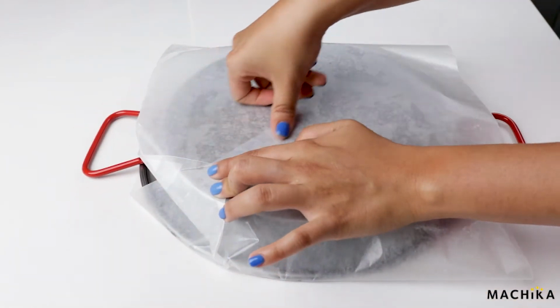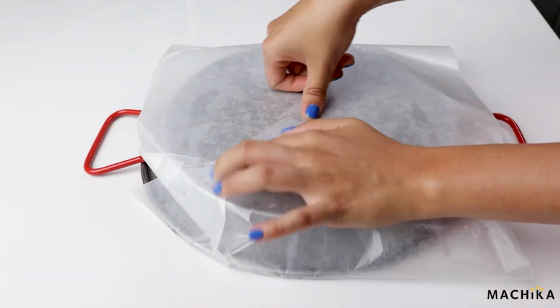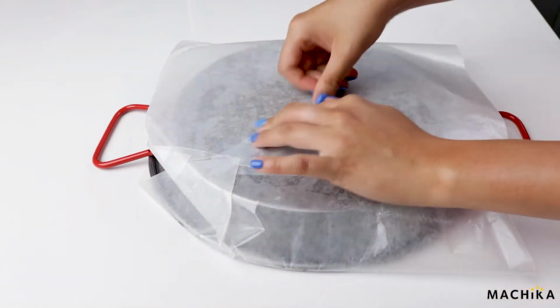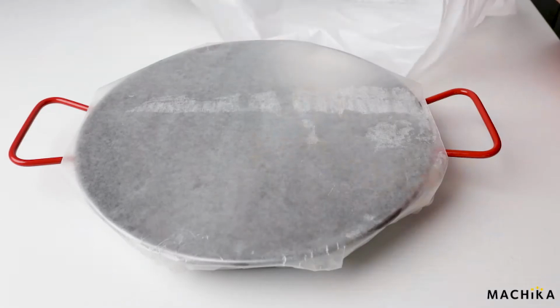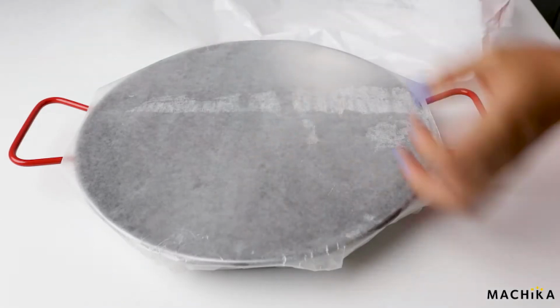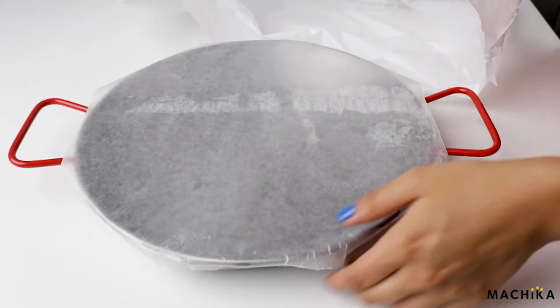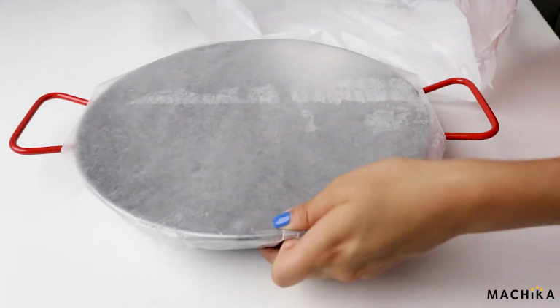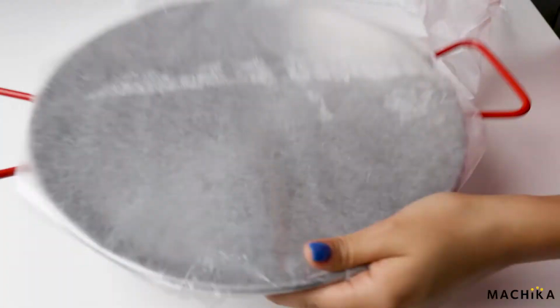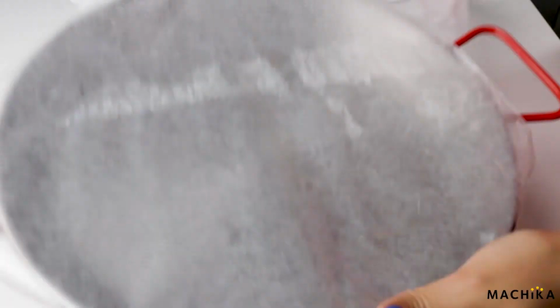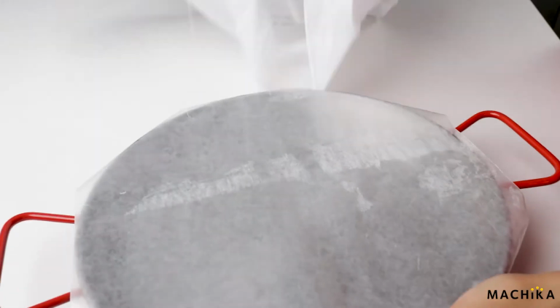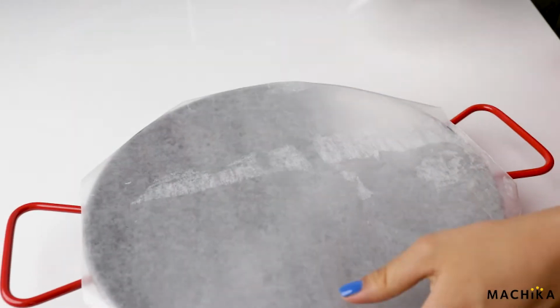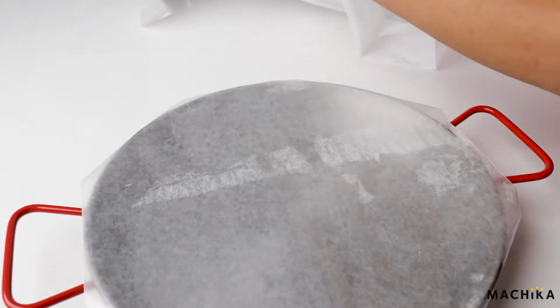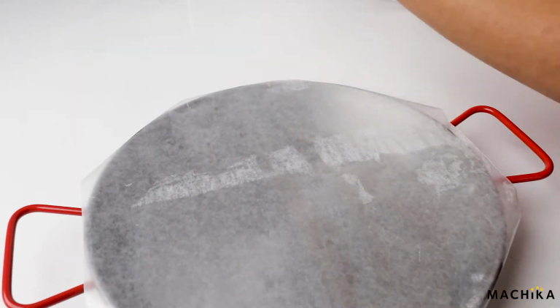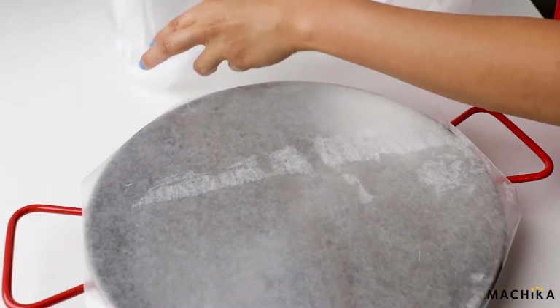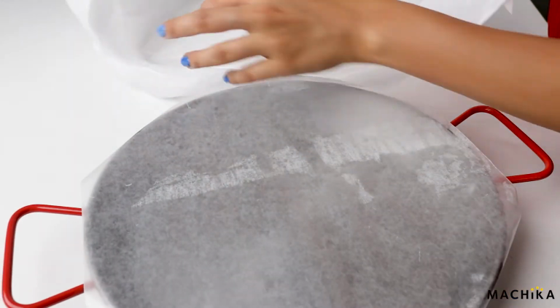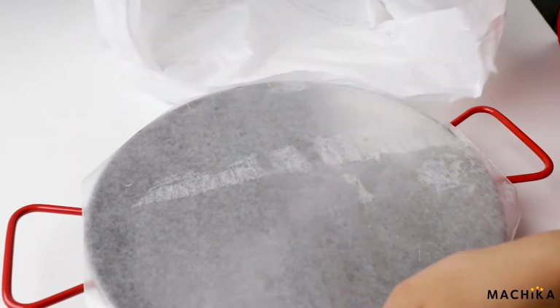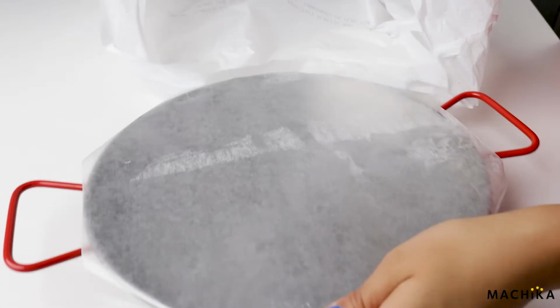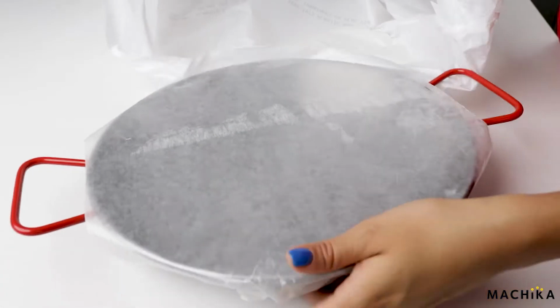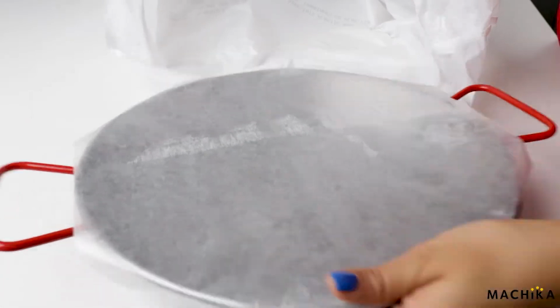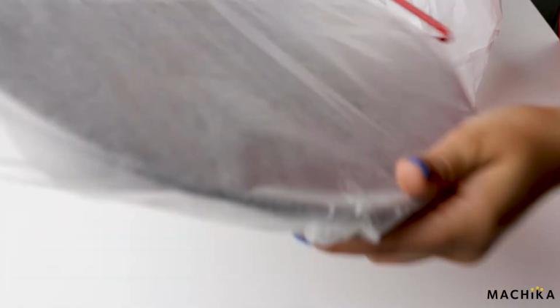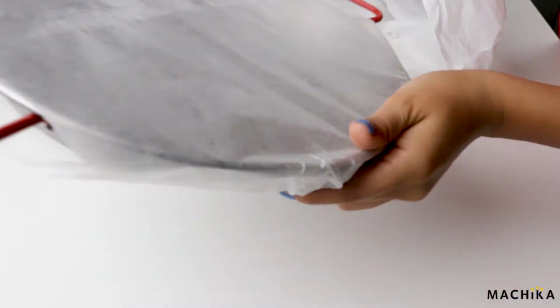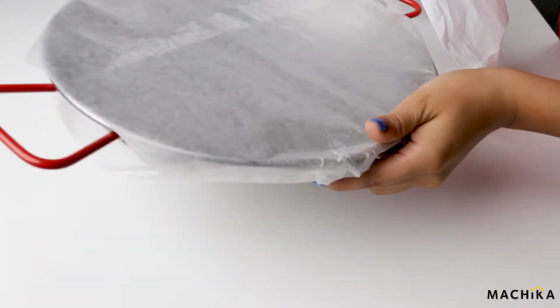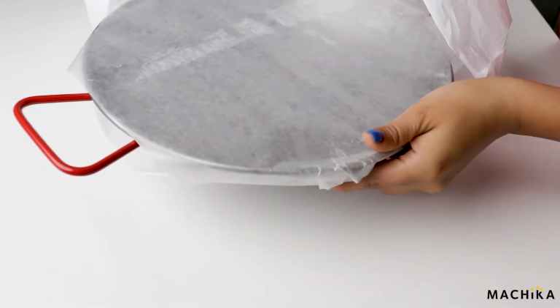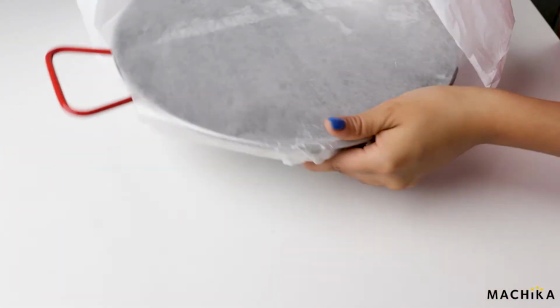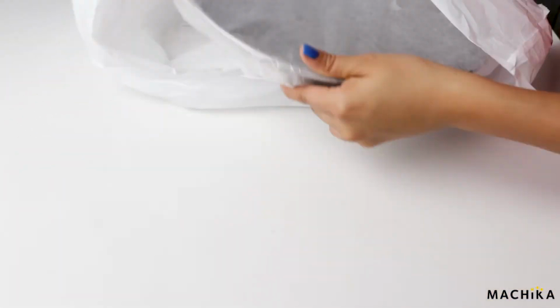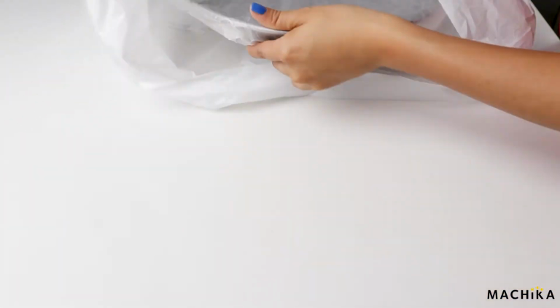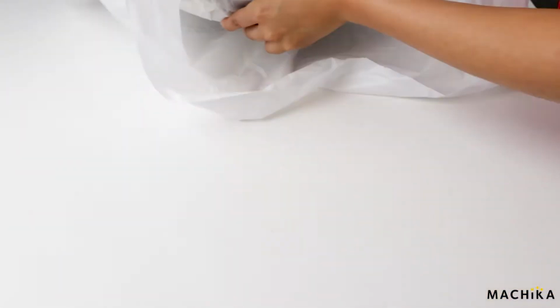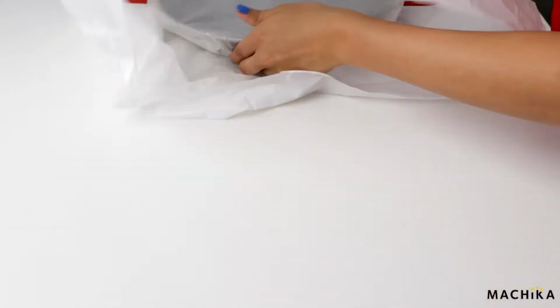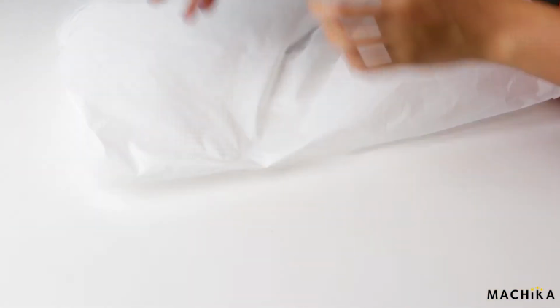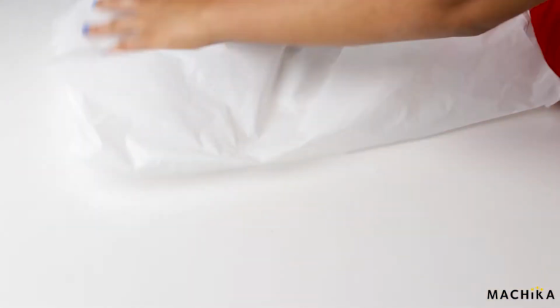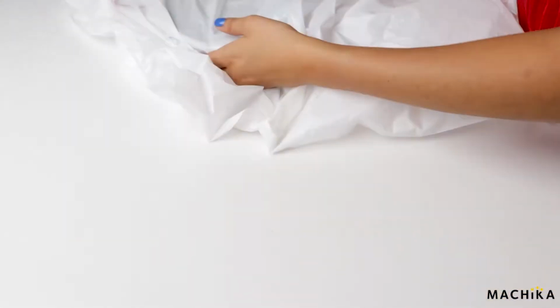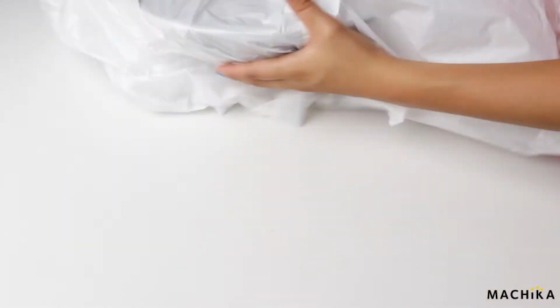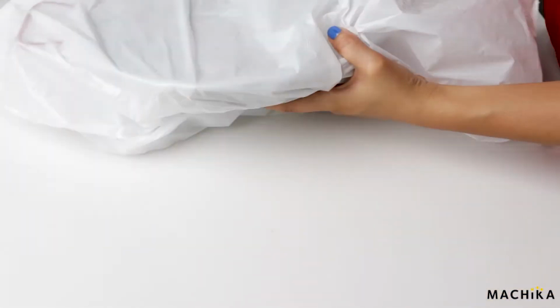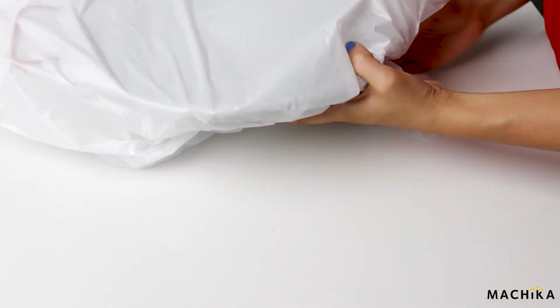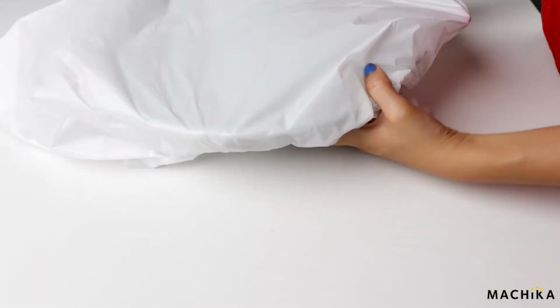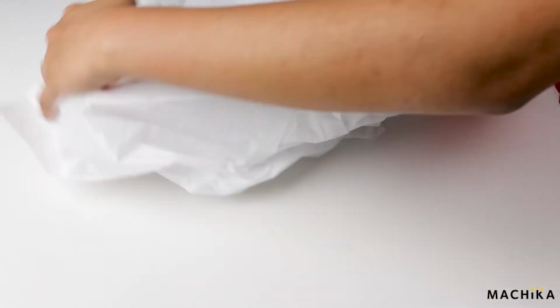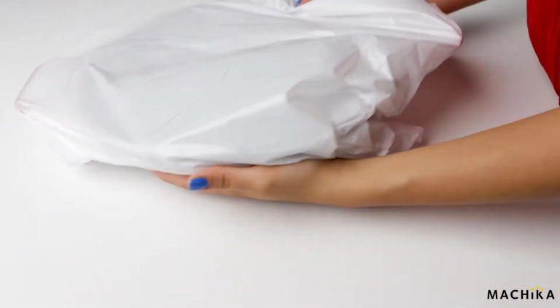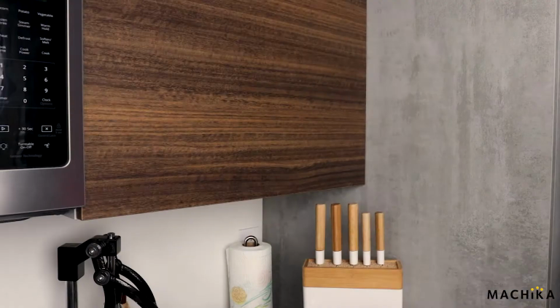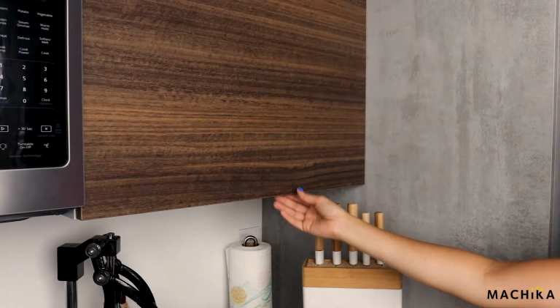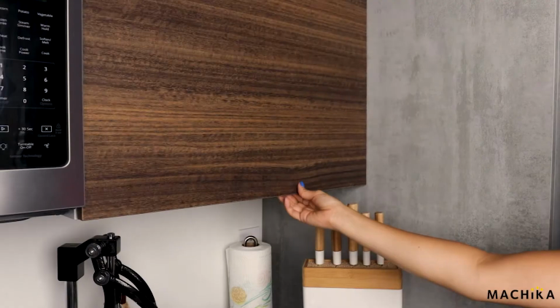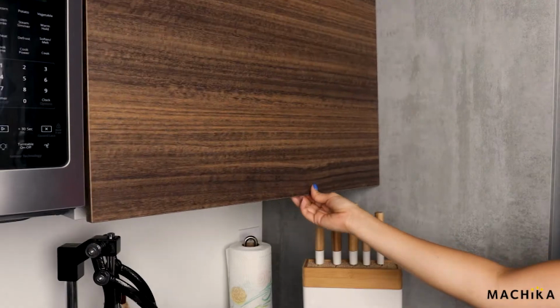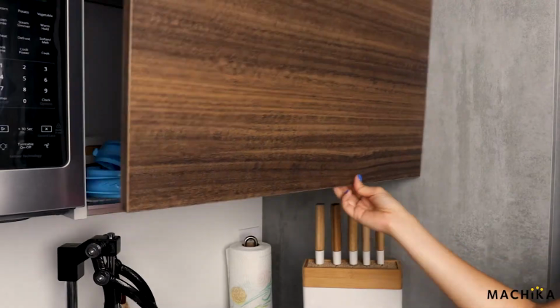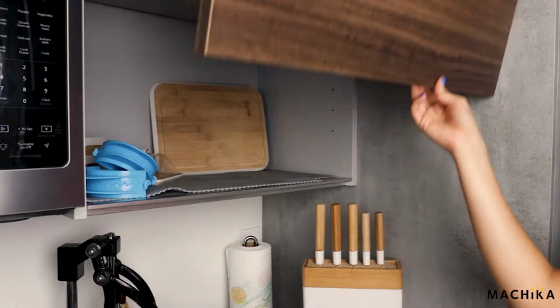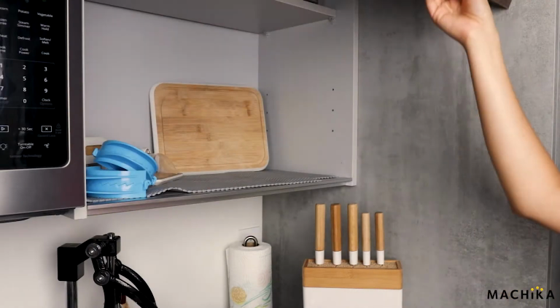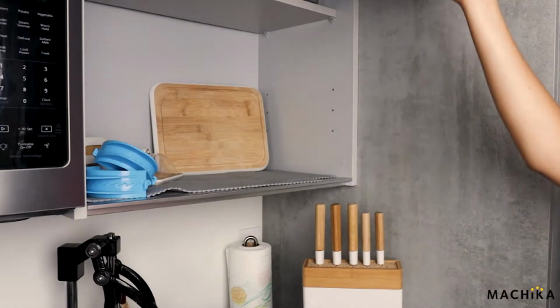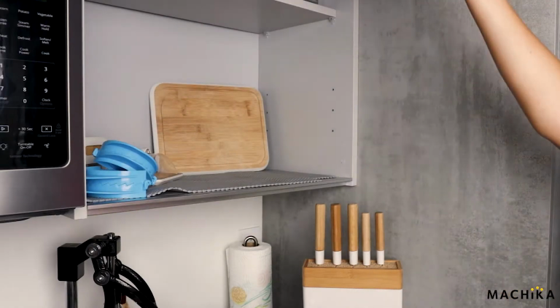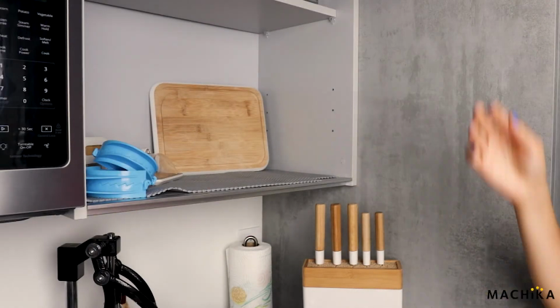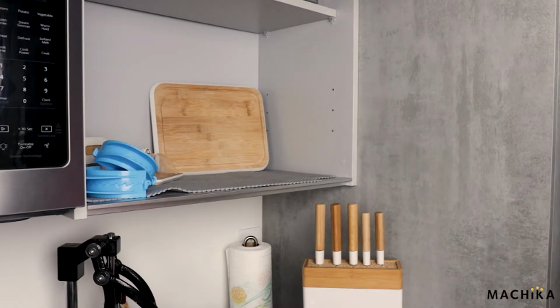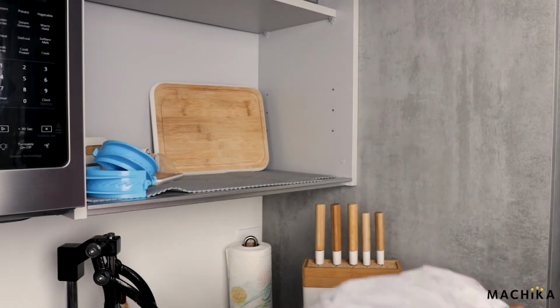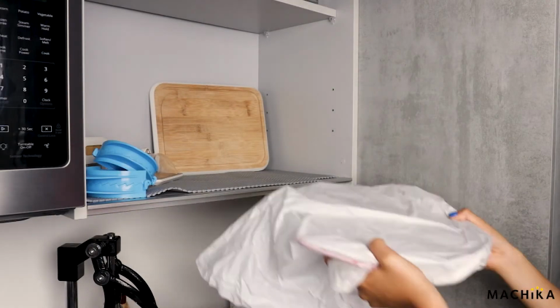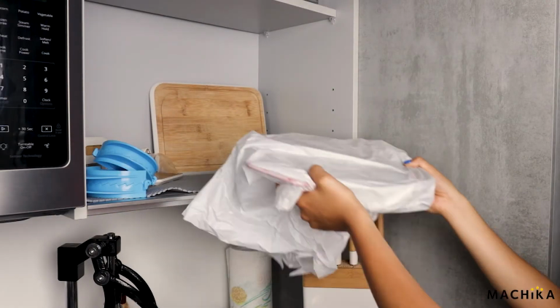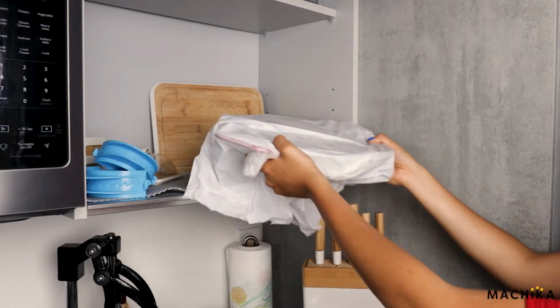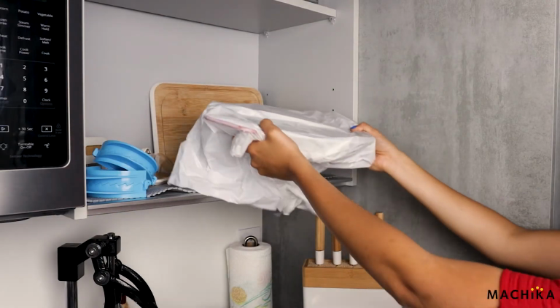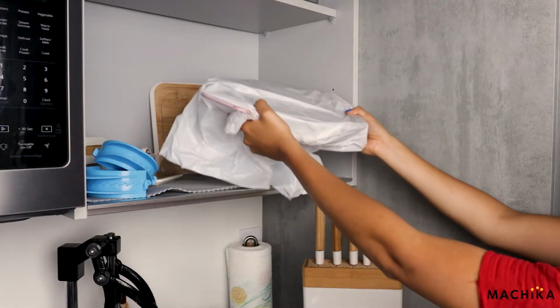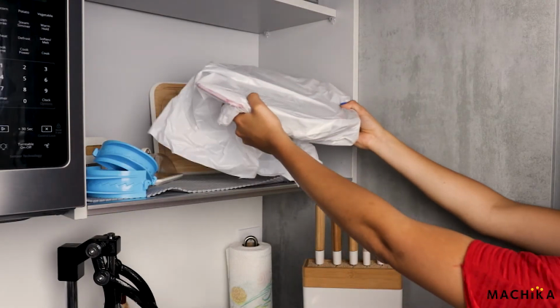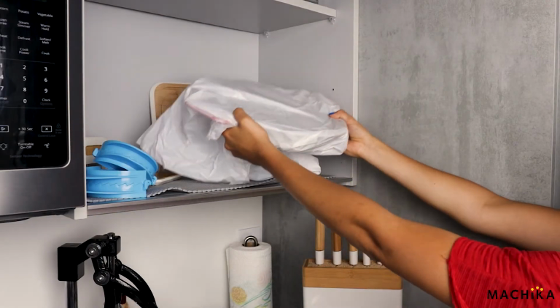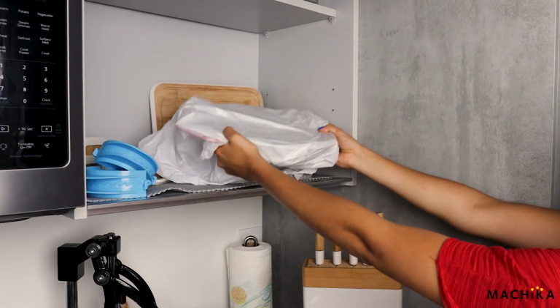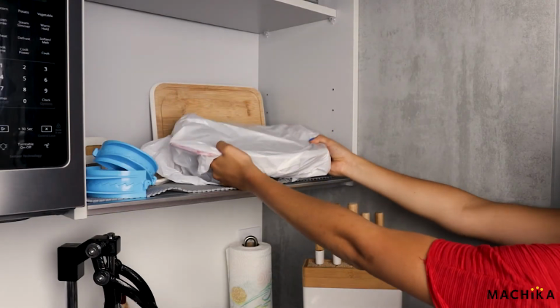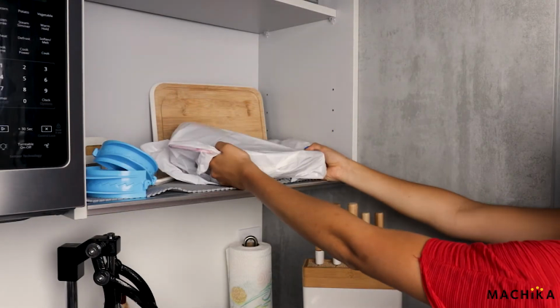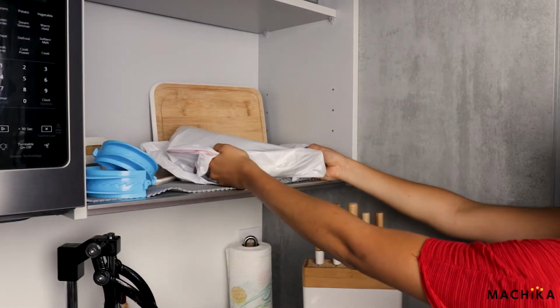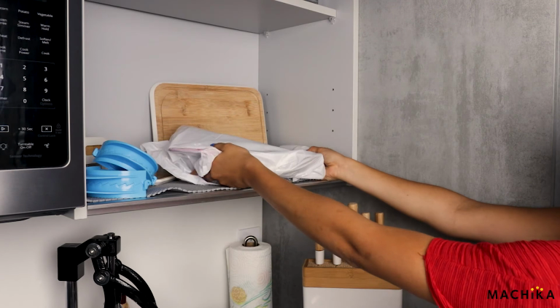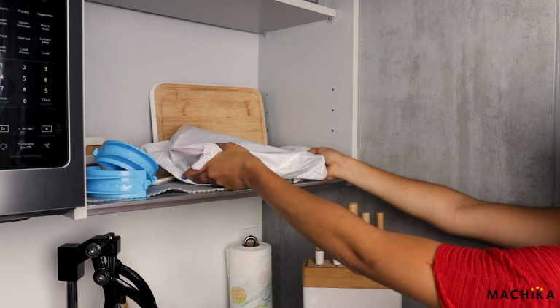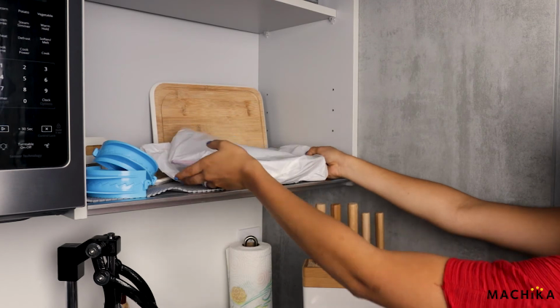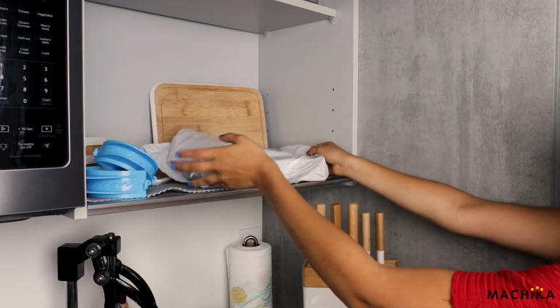Finally, store it in a plastic bag or saran wrap. Keep your pan somewhere dry and safe to prevent it from rusting.